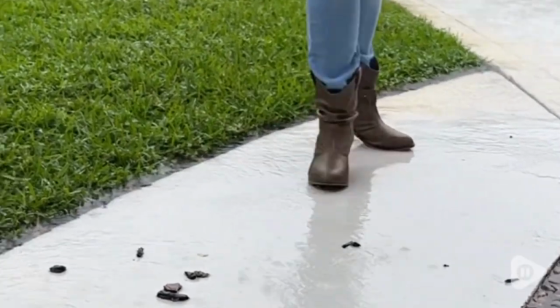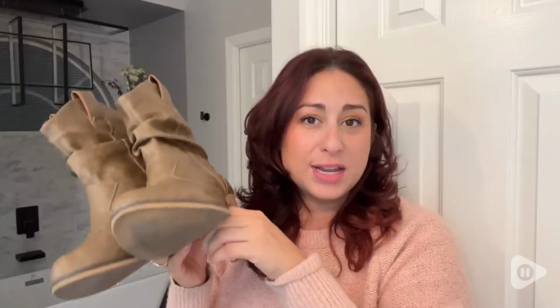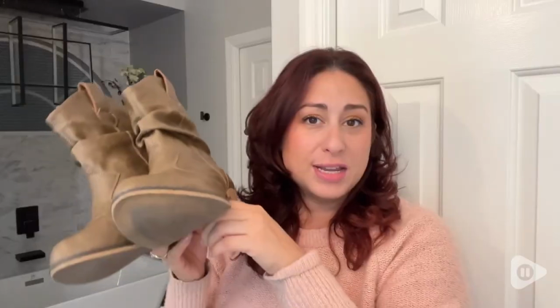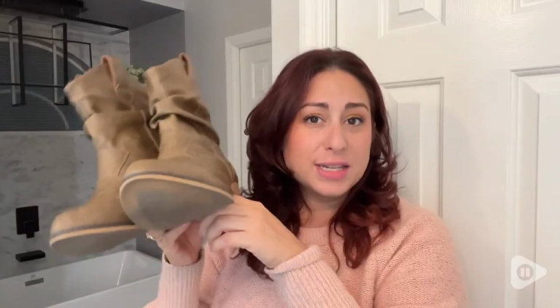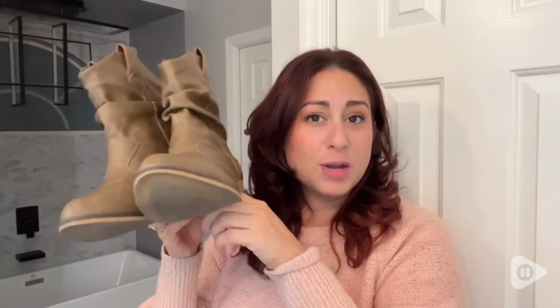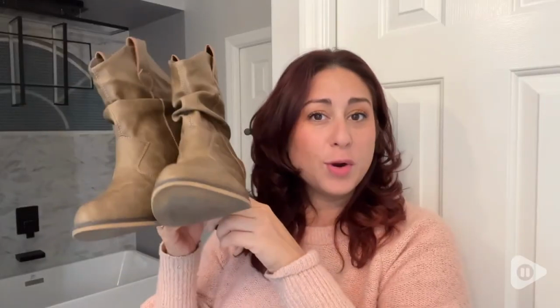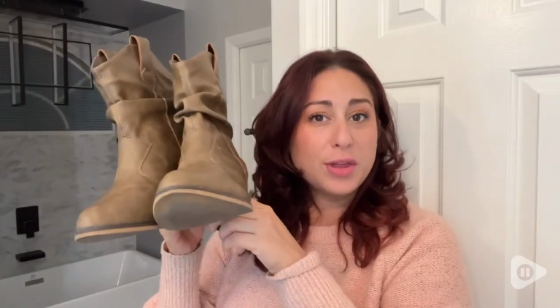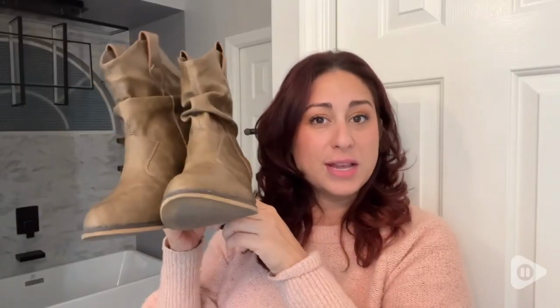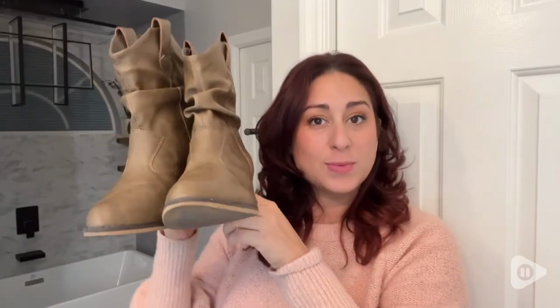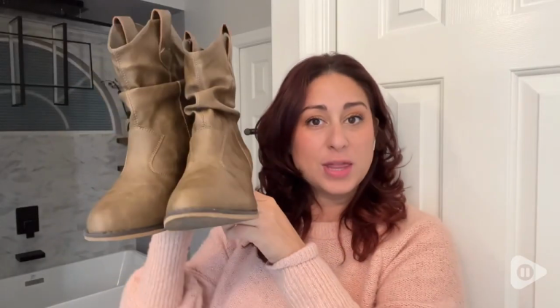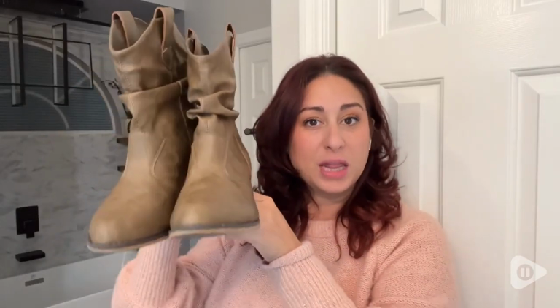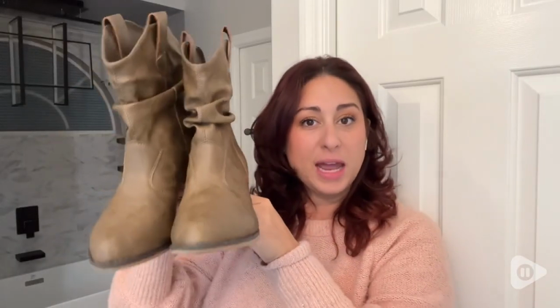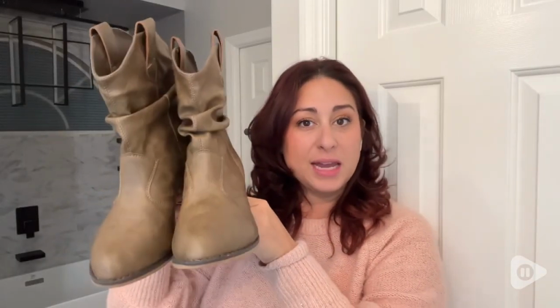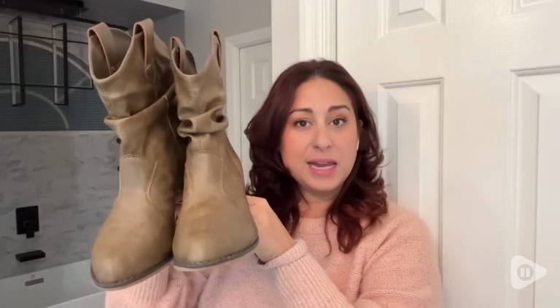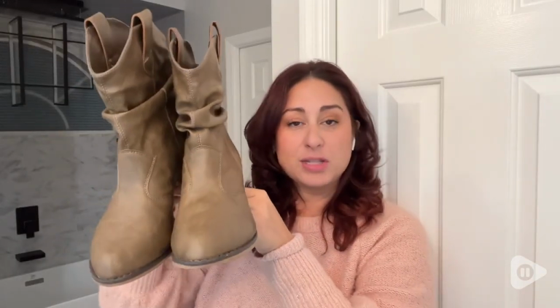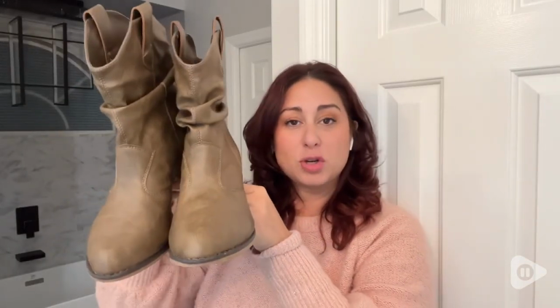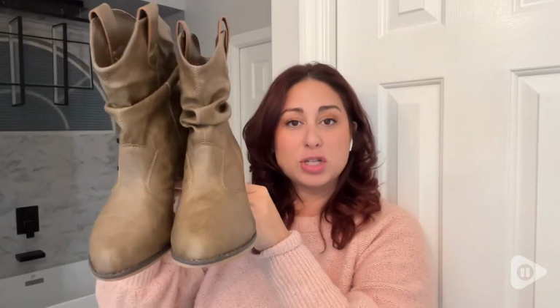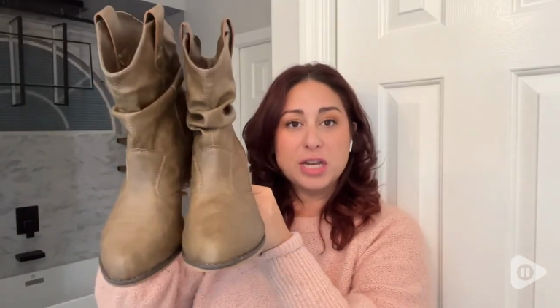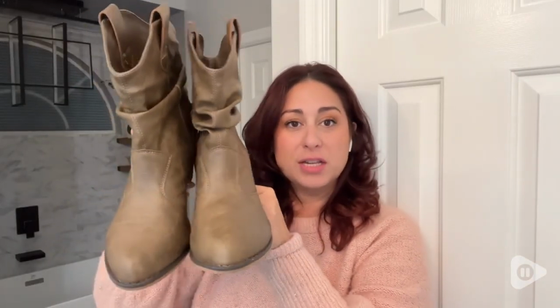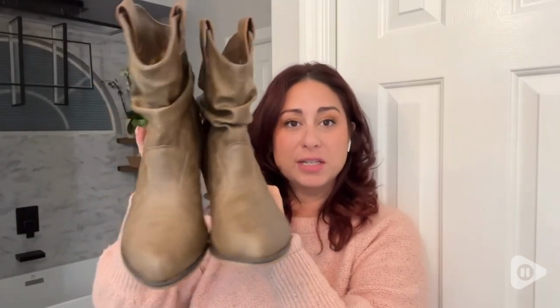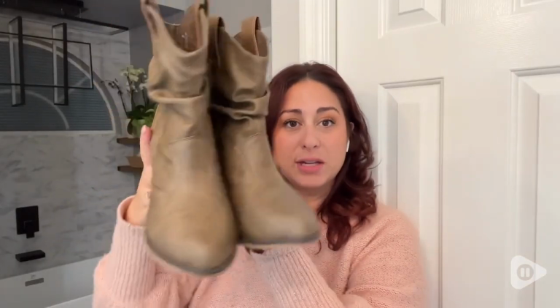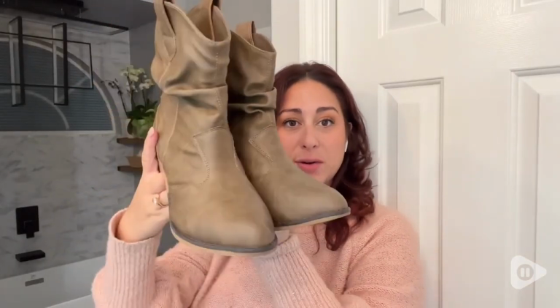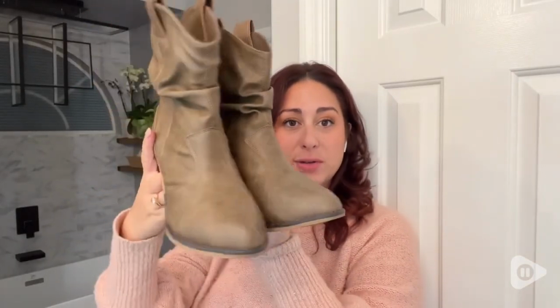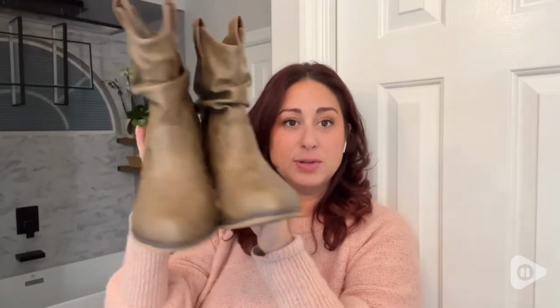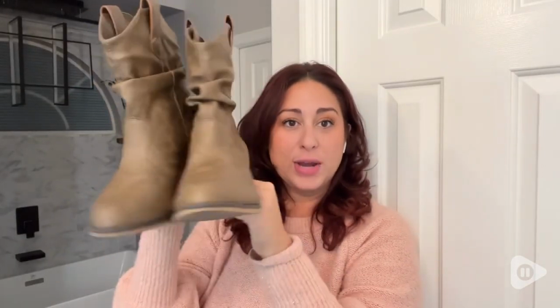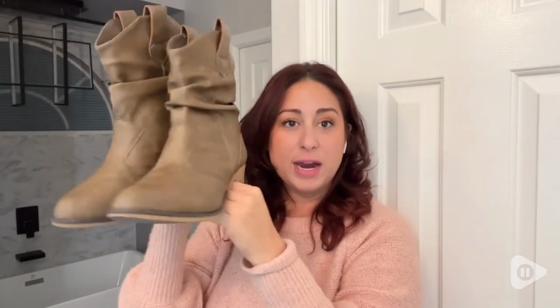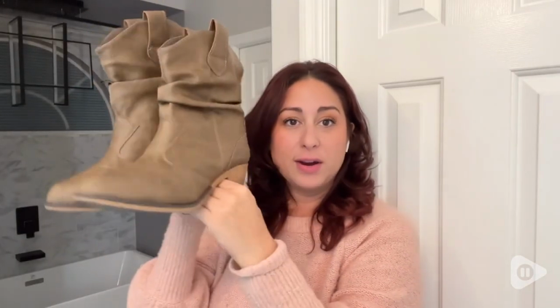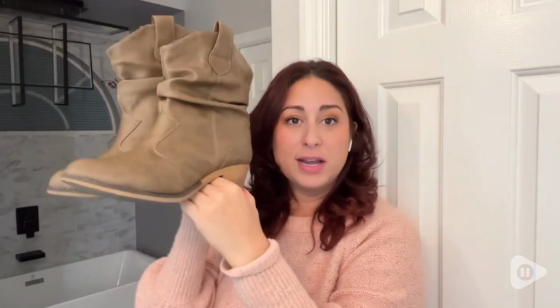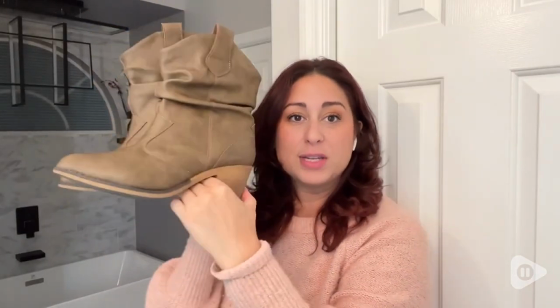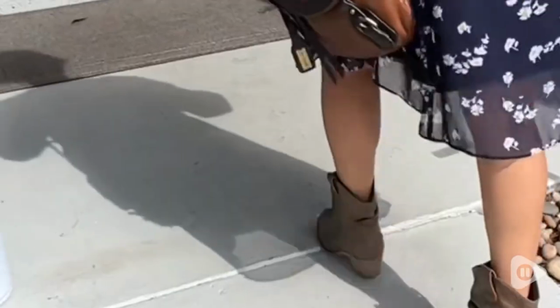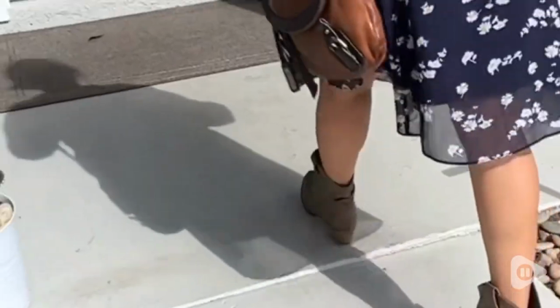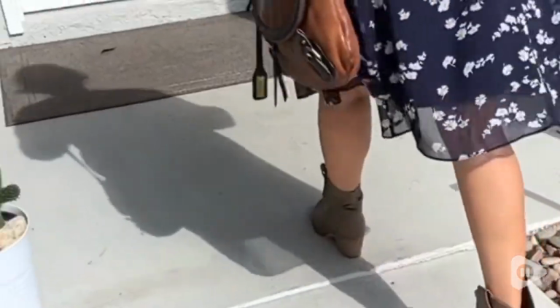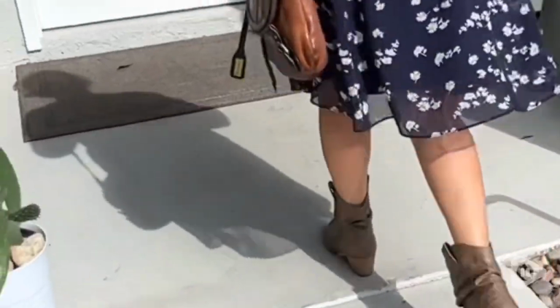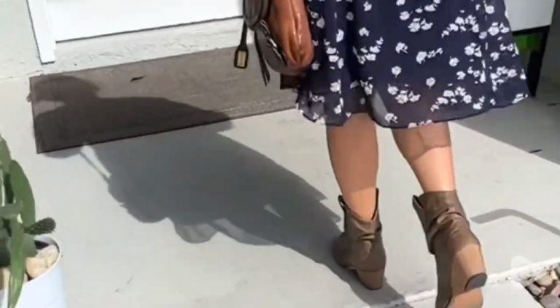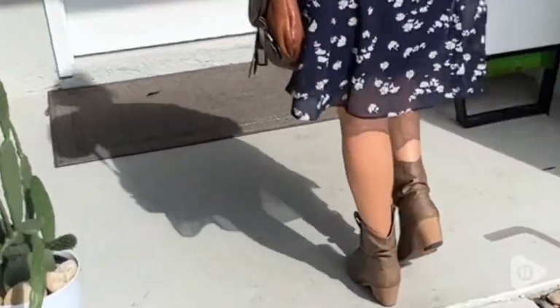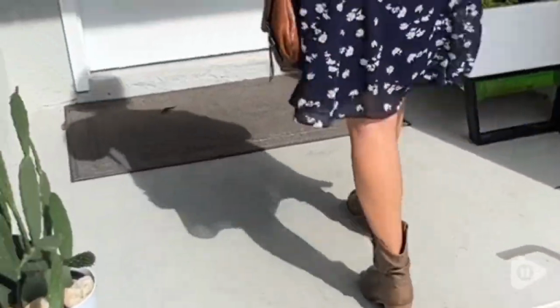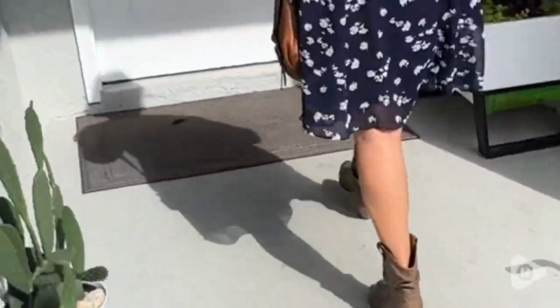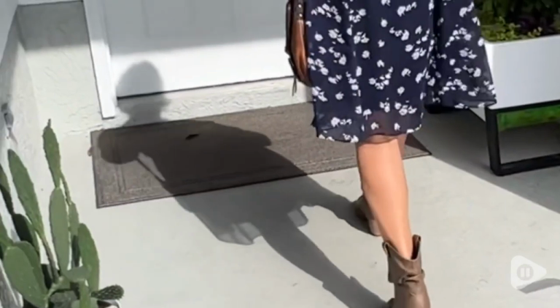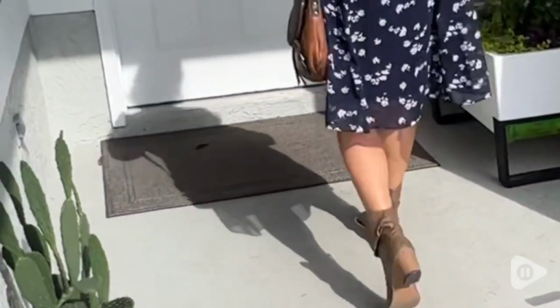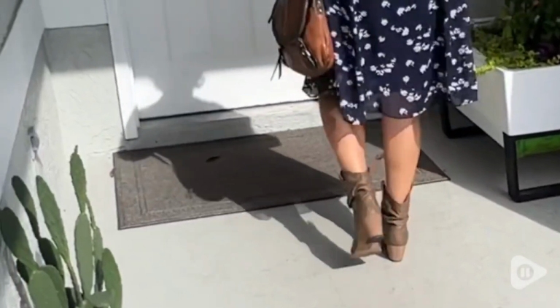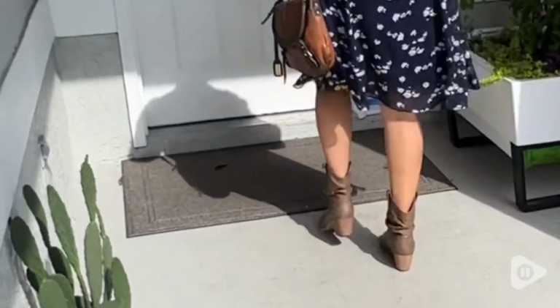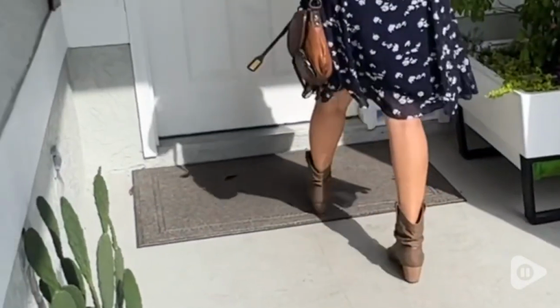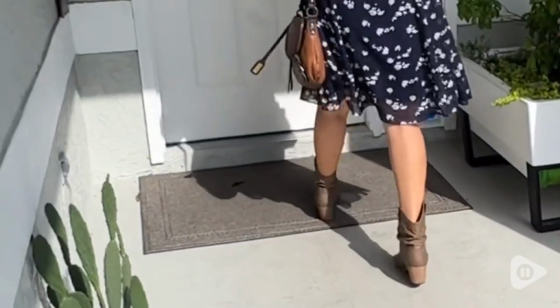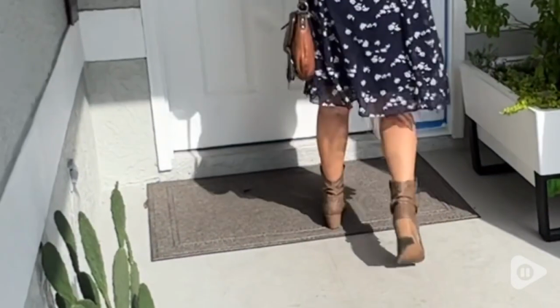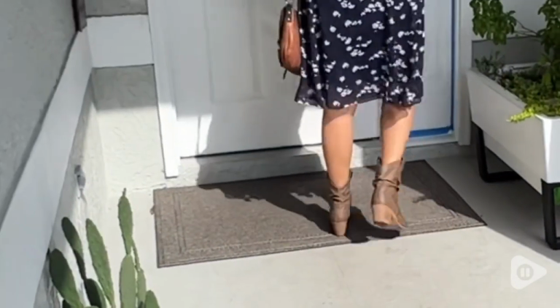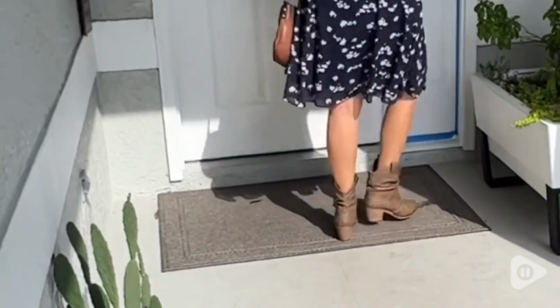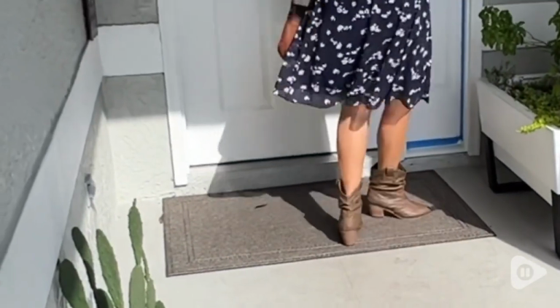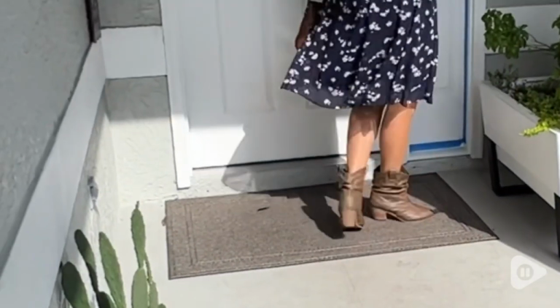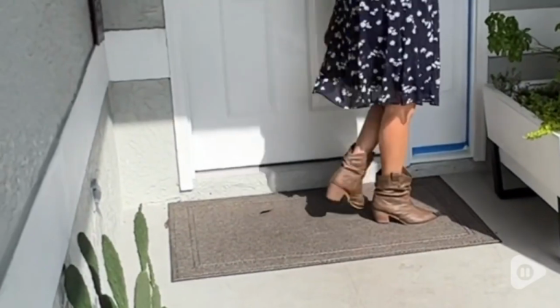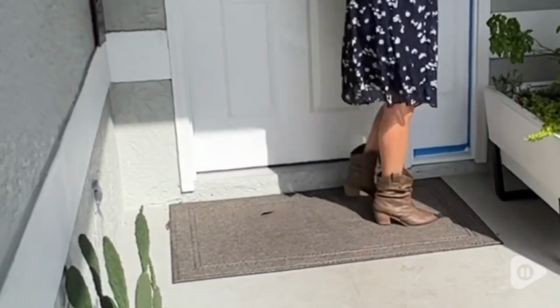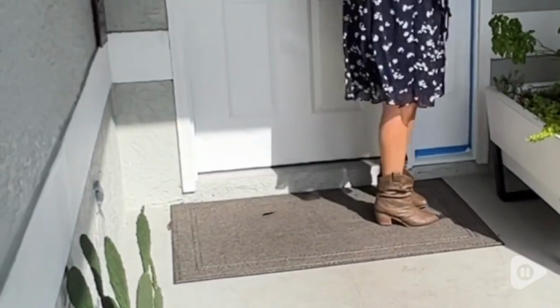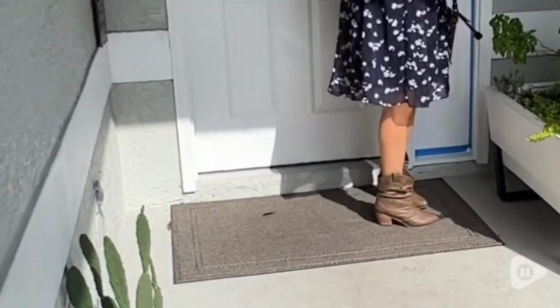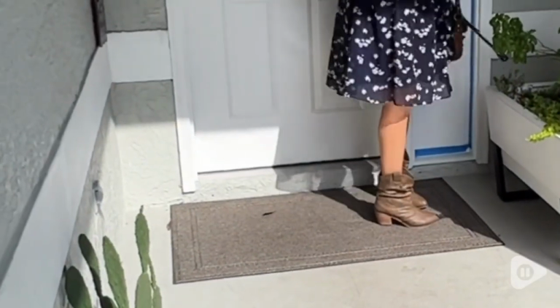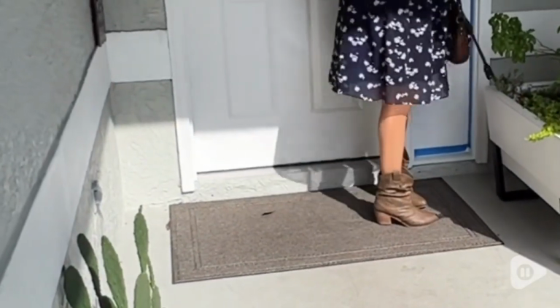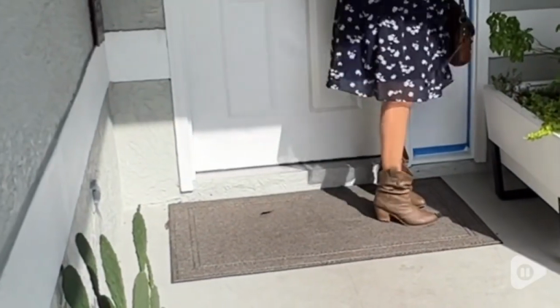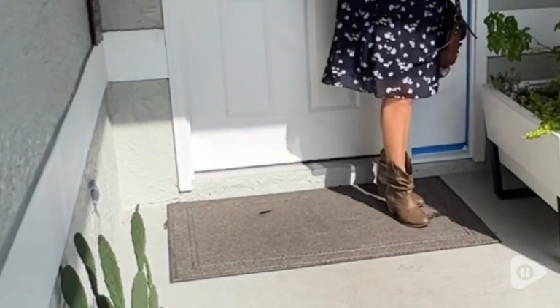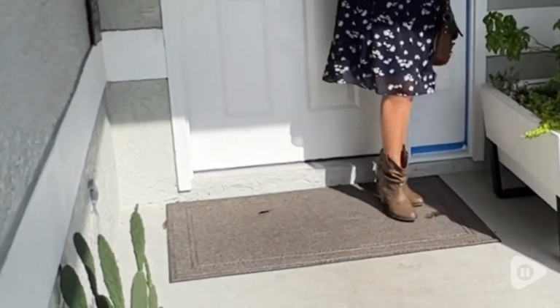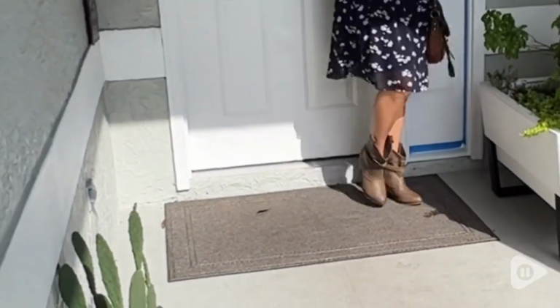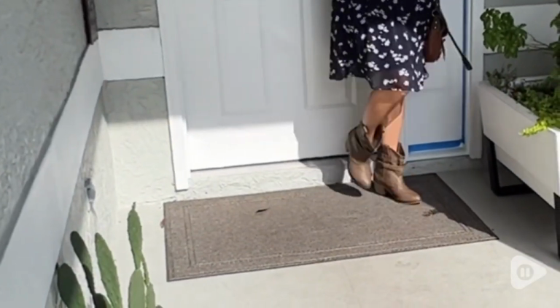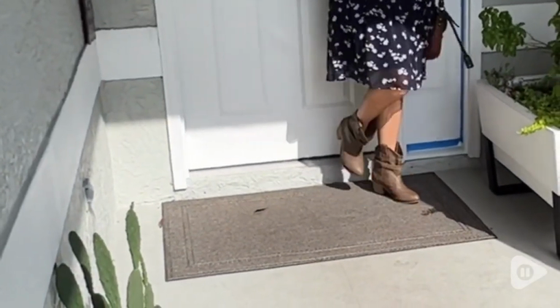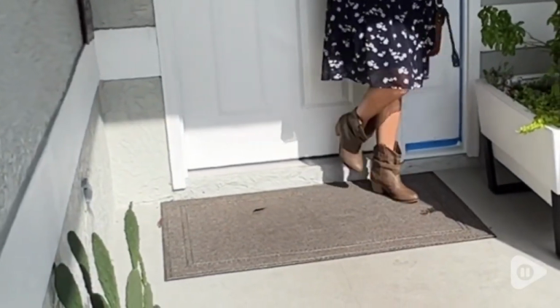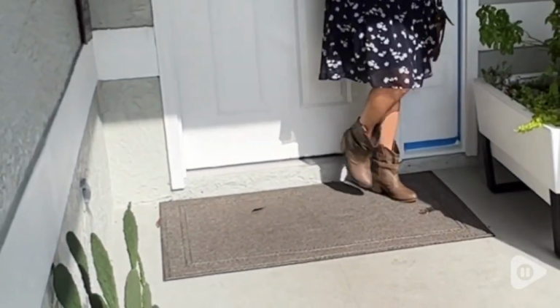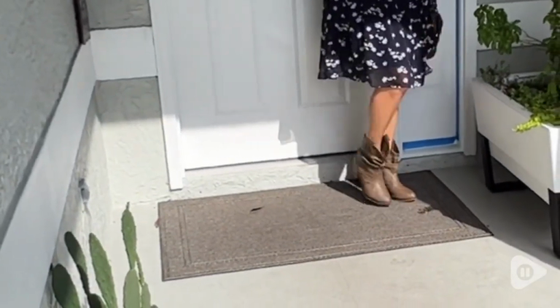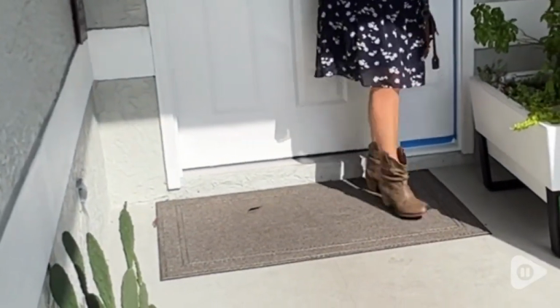You can easily wear these with leggings or jeans to go do errands, or you can wear a cute little dress and be ready for a date night.